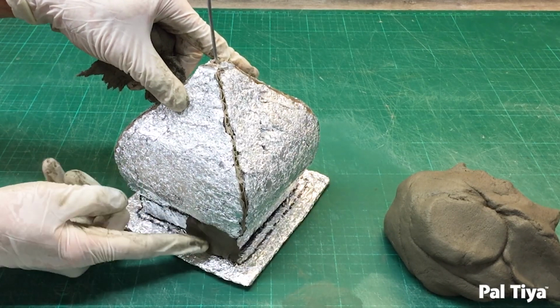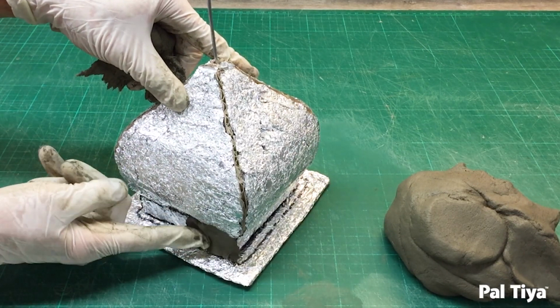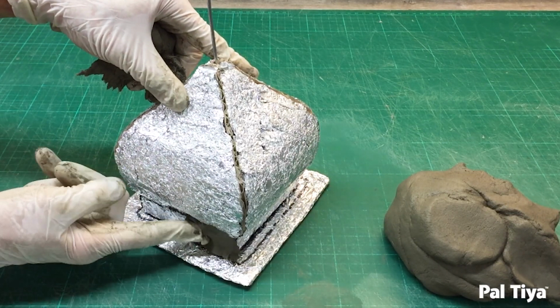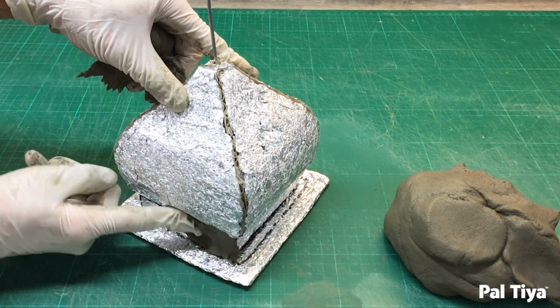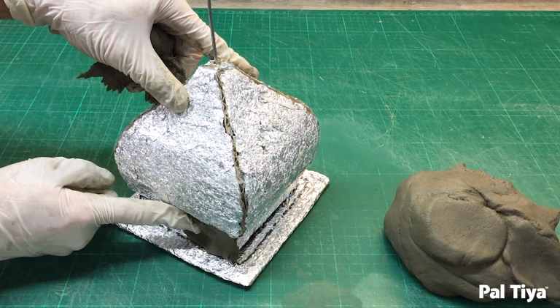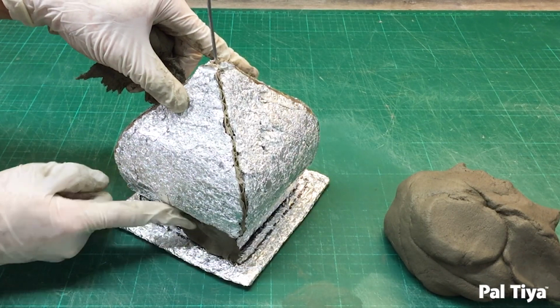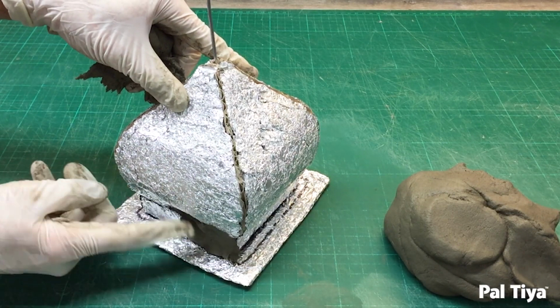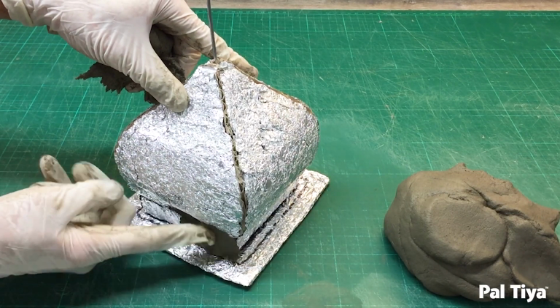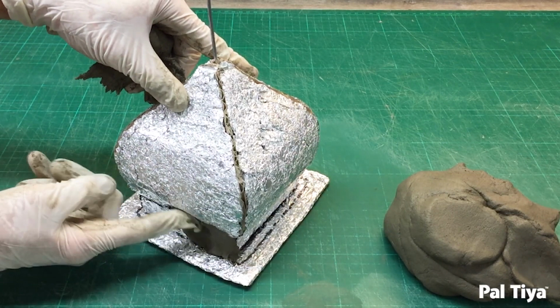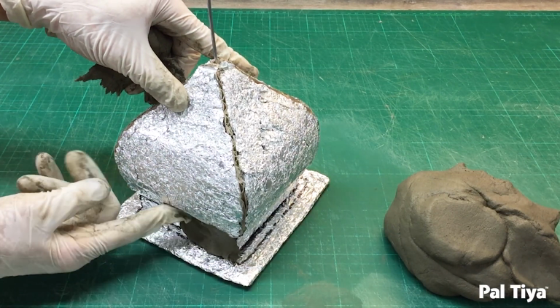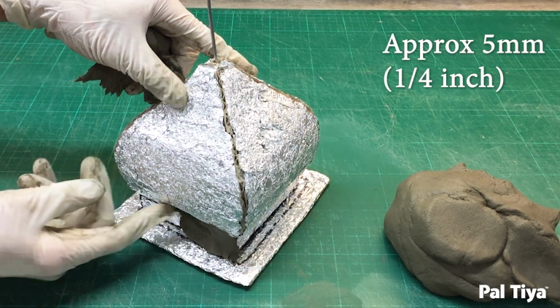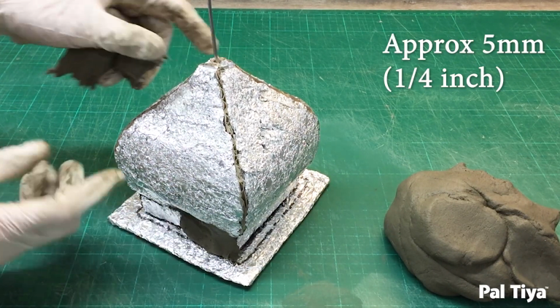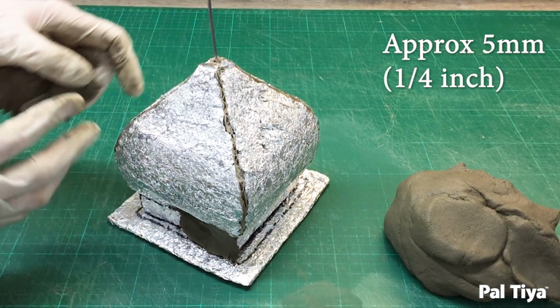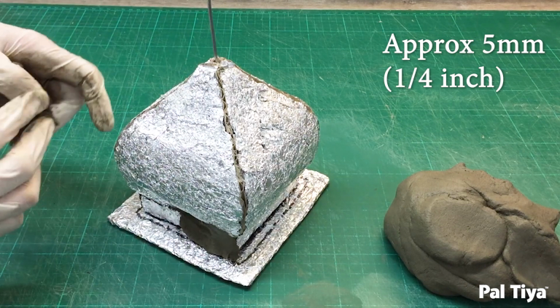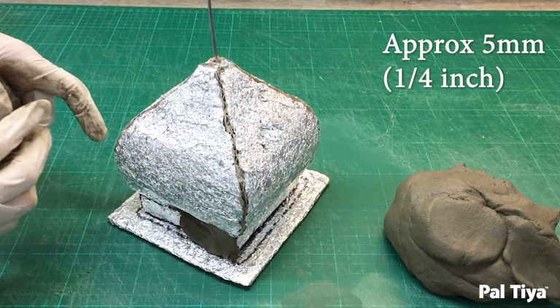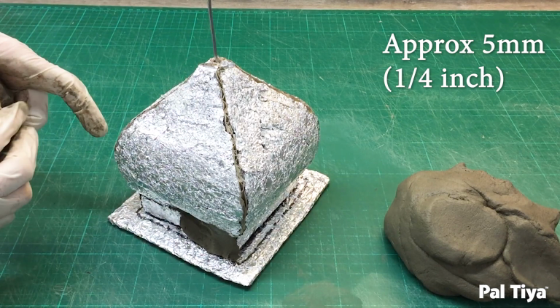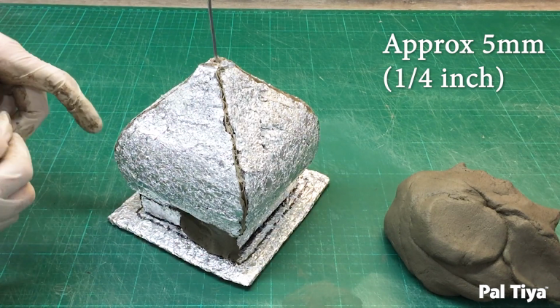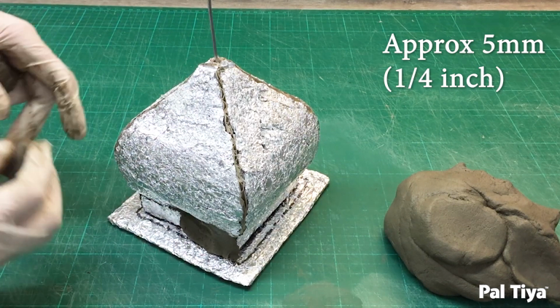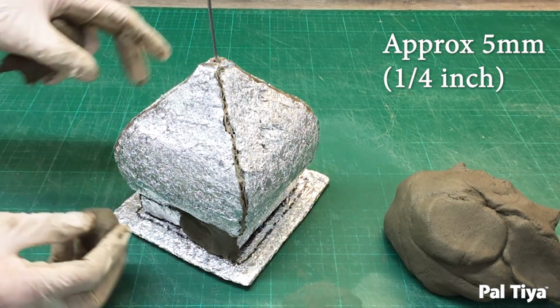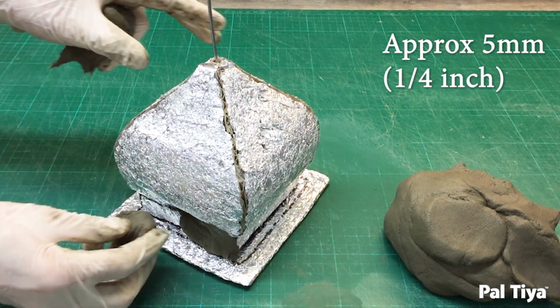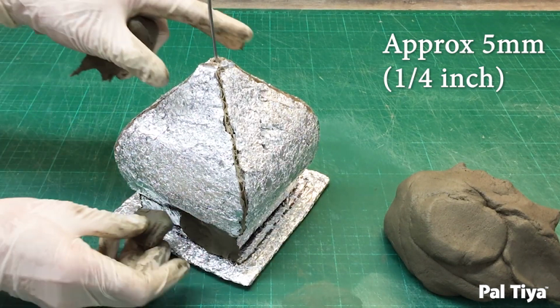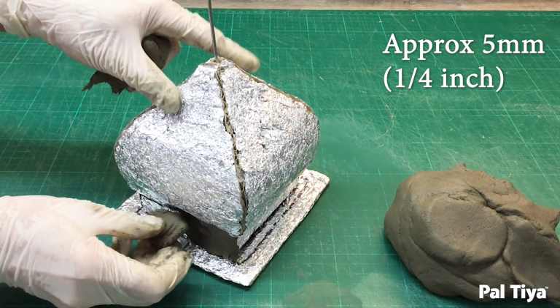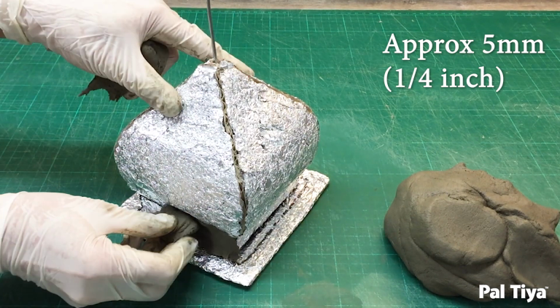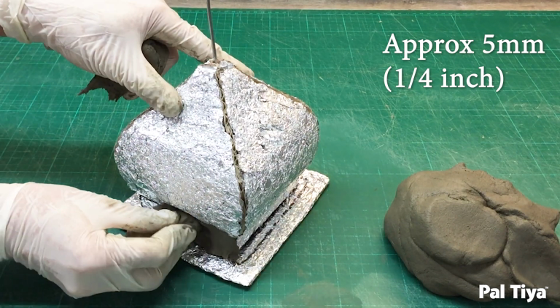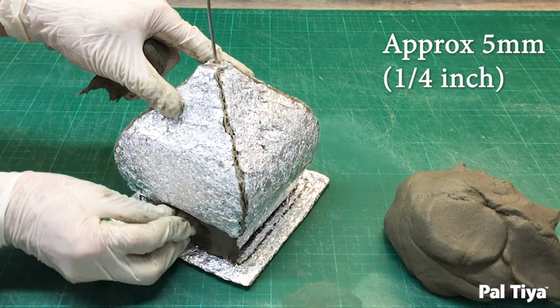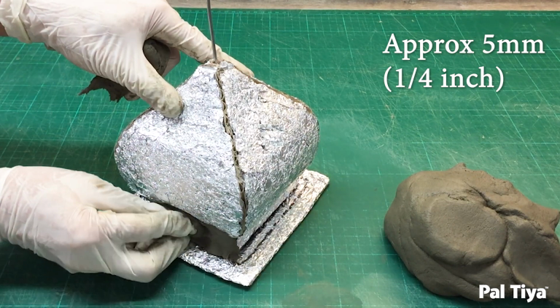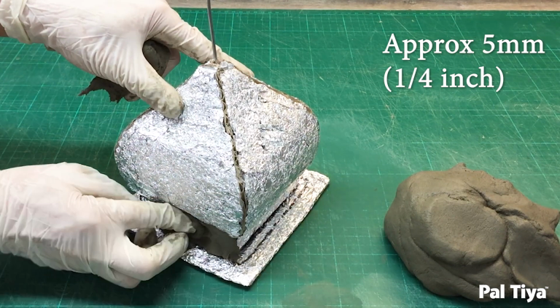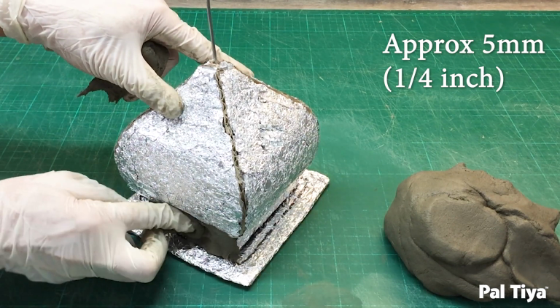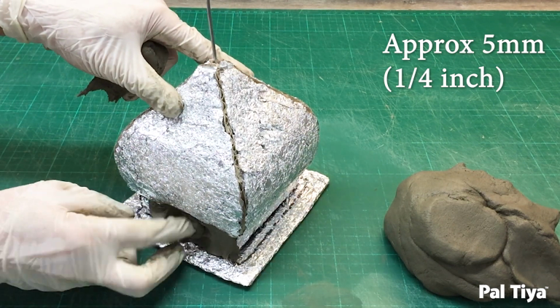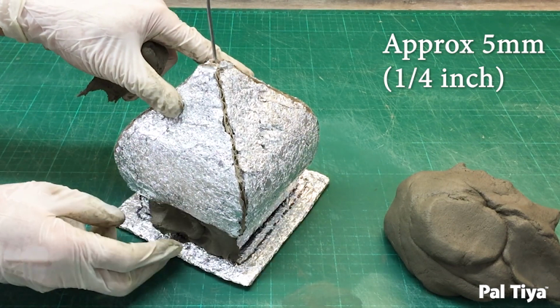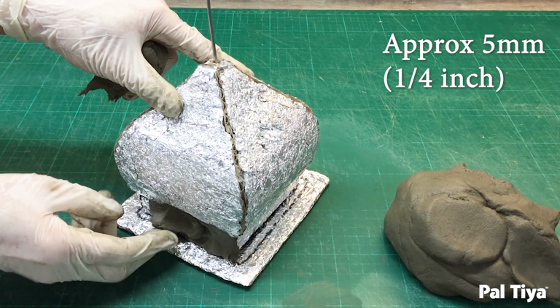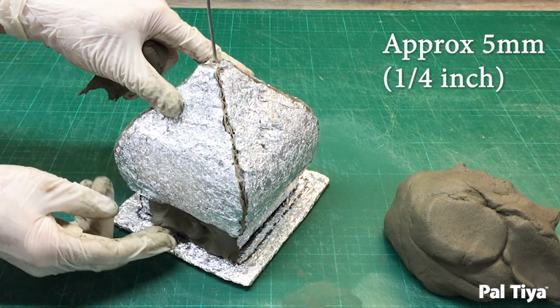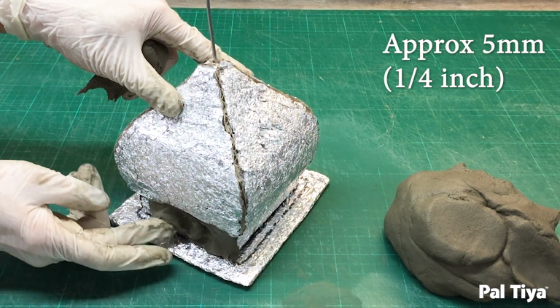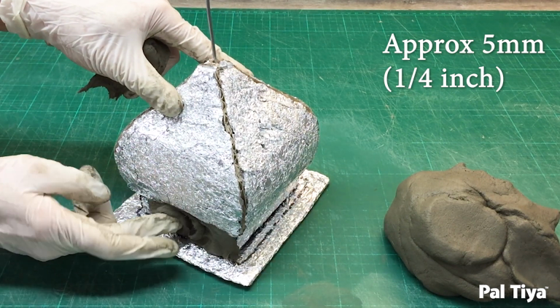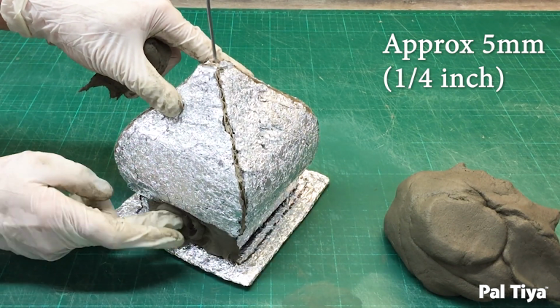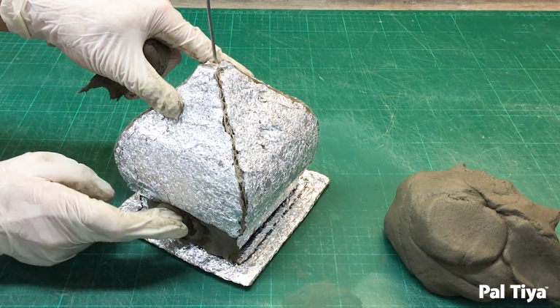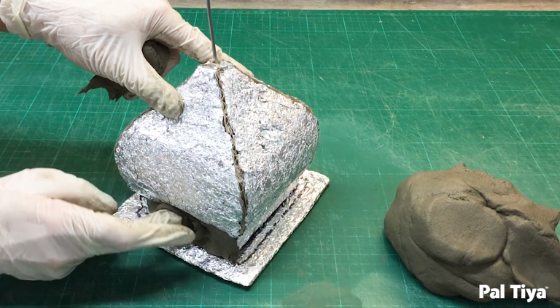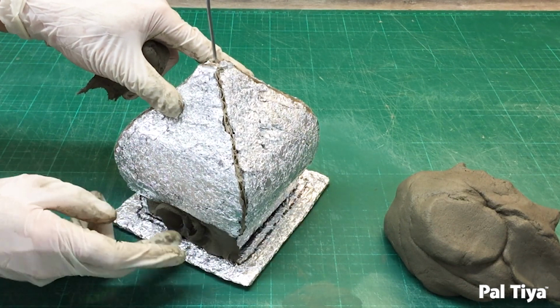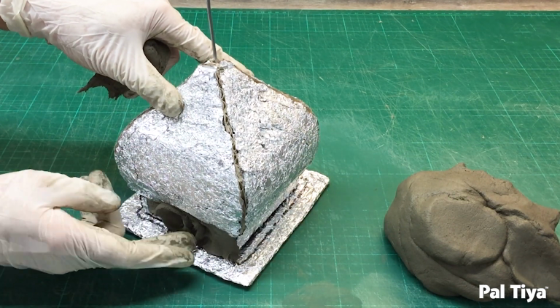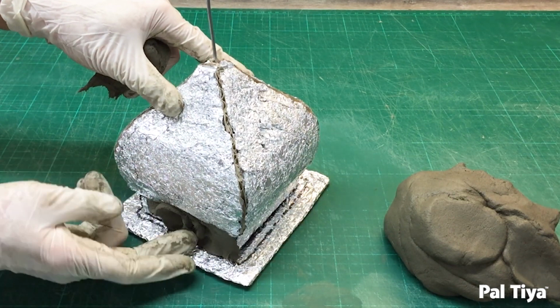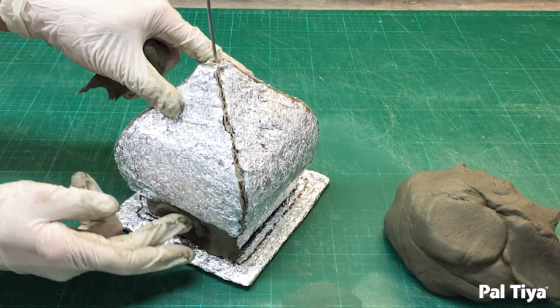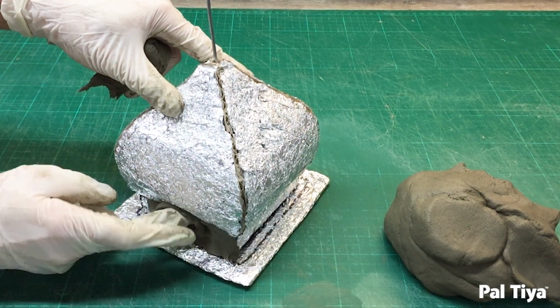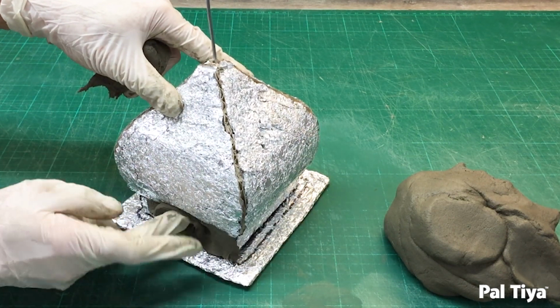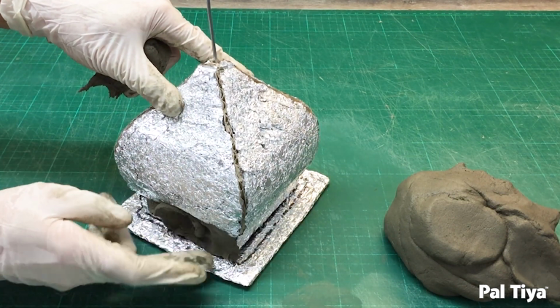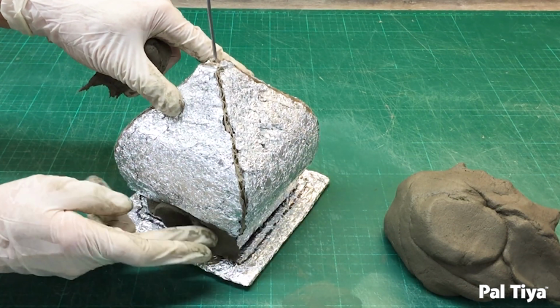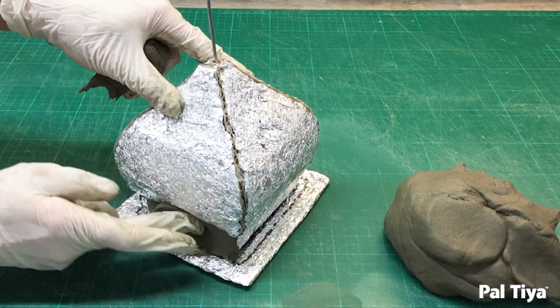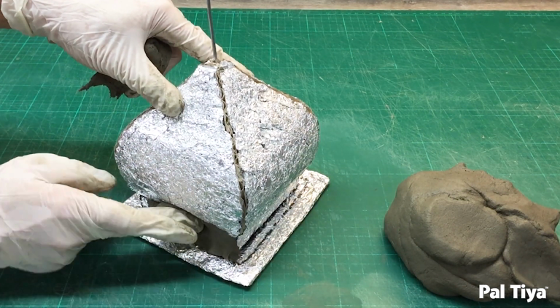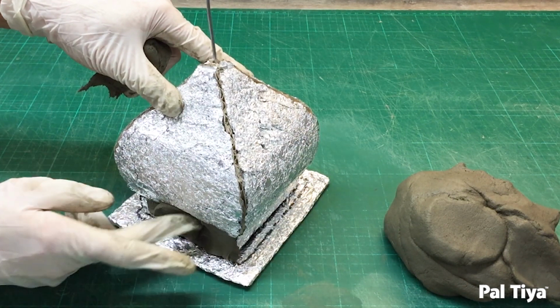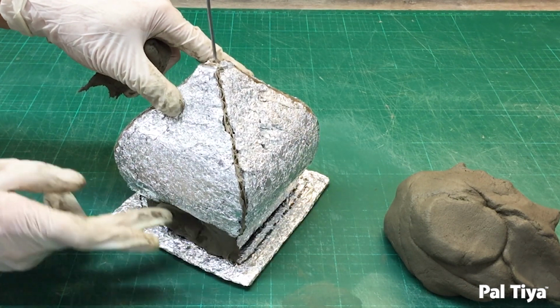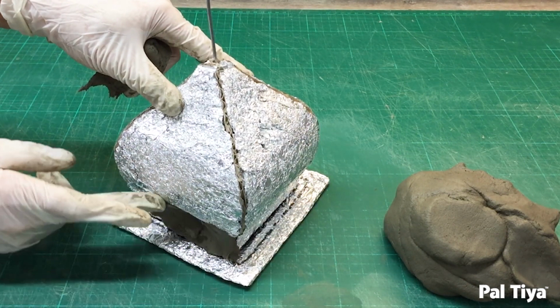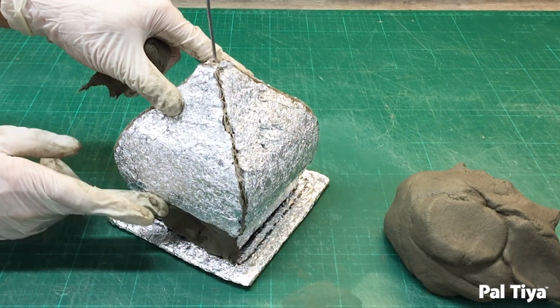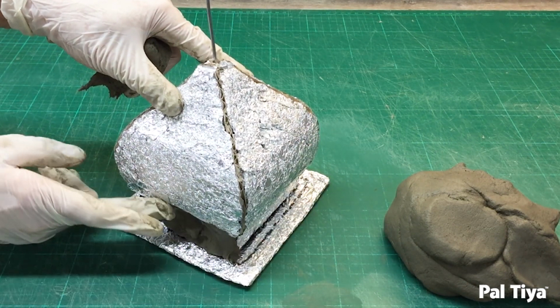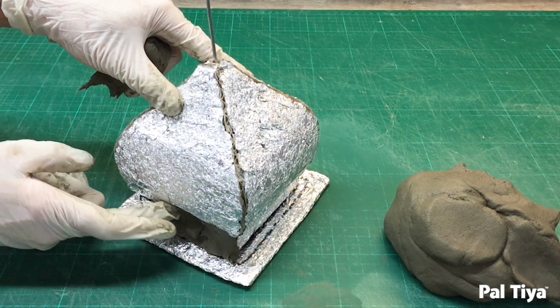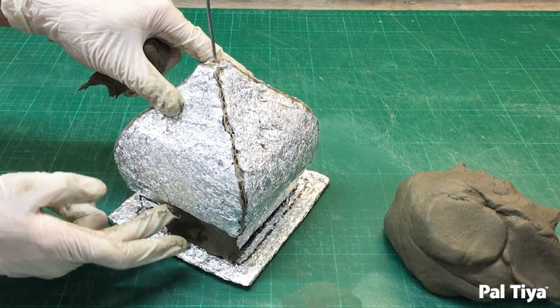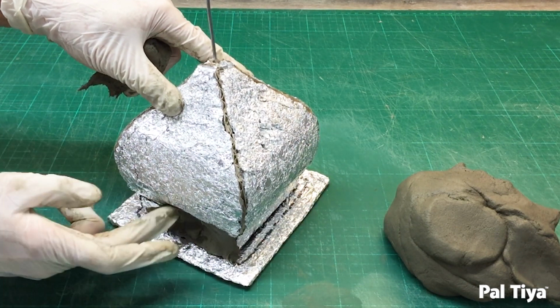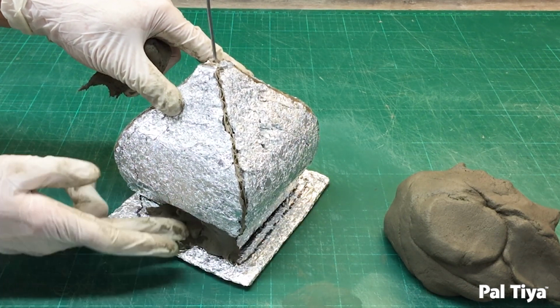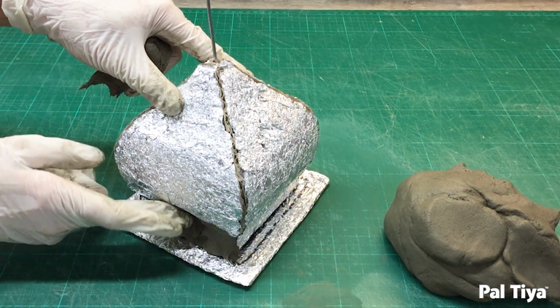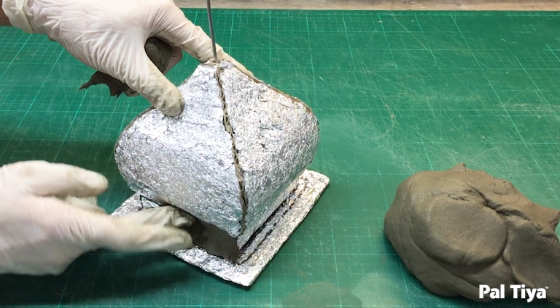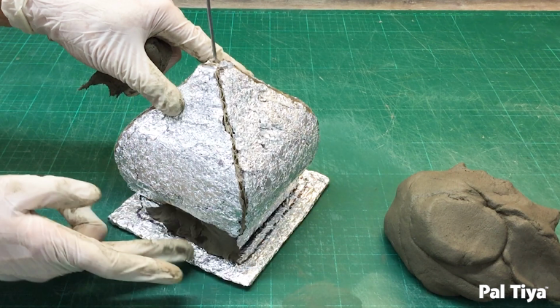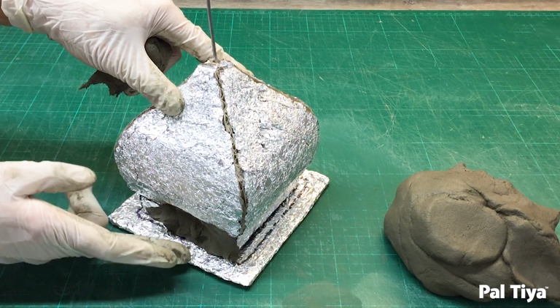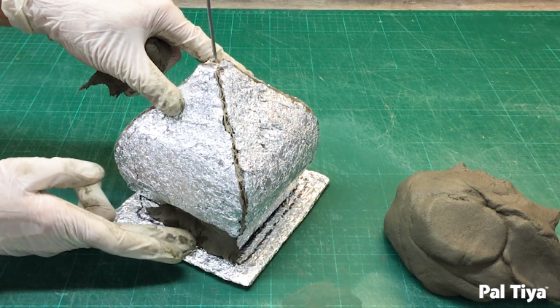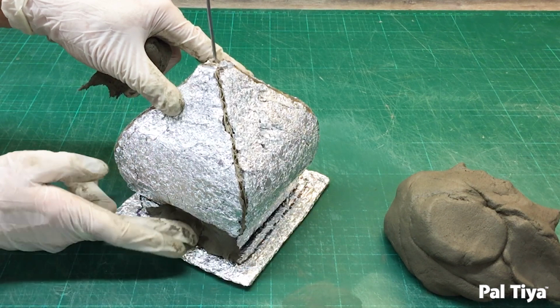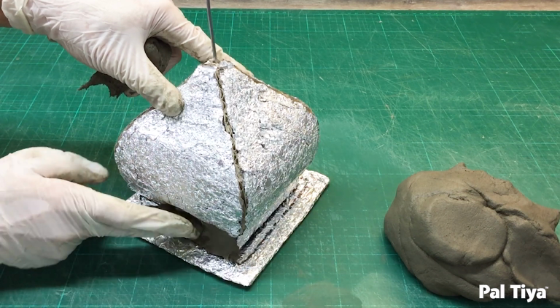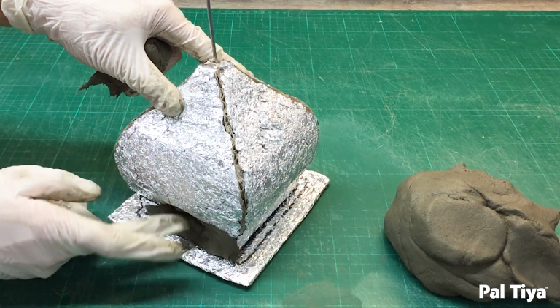Apply the clay five millimetres thick, about a quarter of an inch, over the roof and lip. Remember to fill those holes fully.